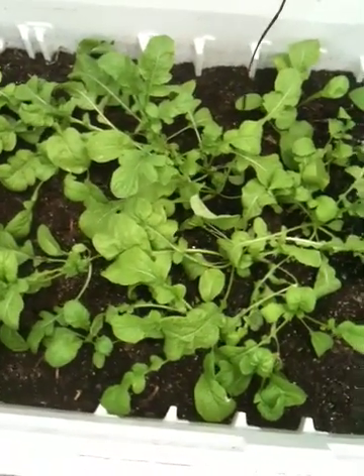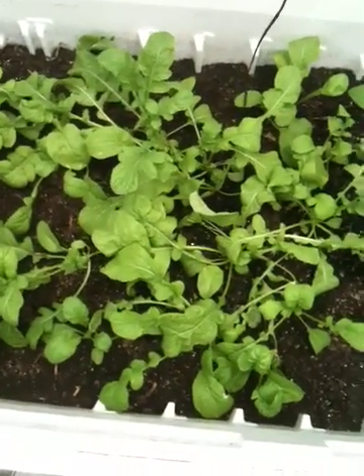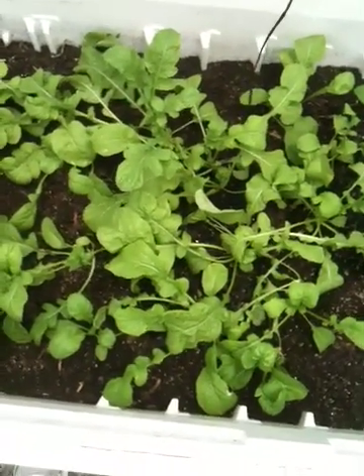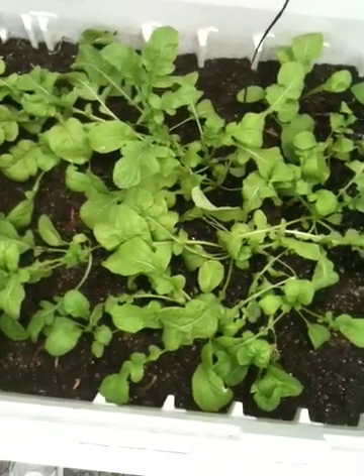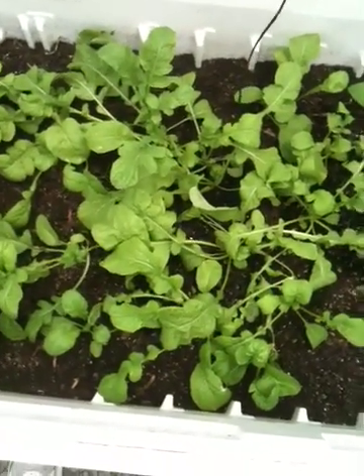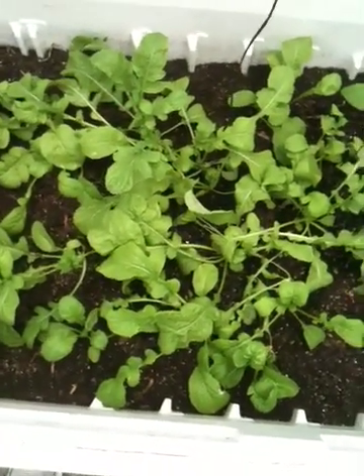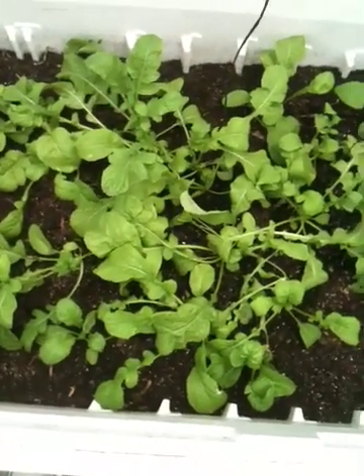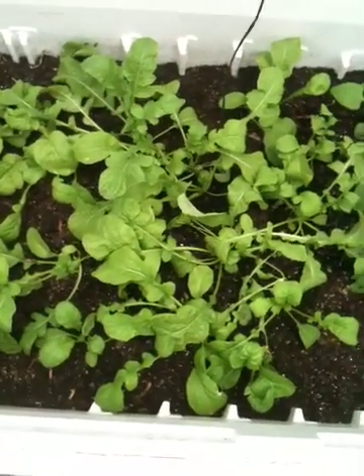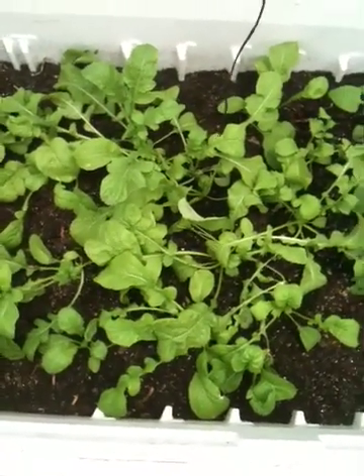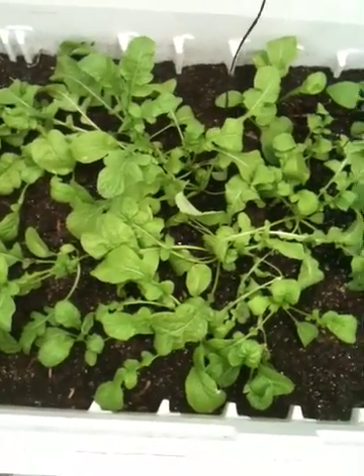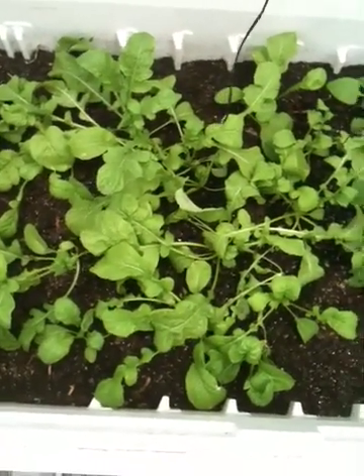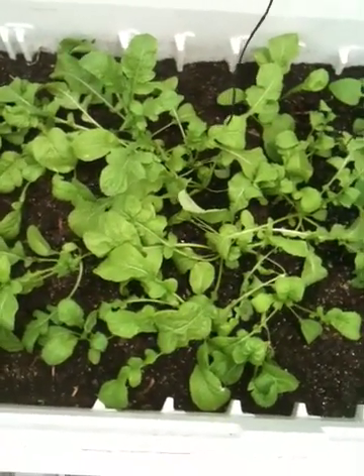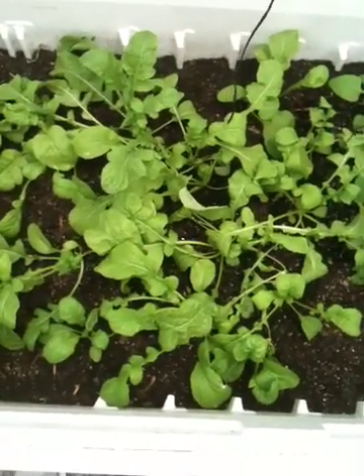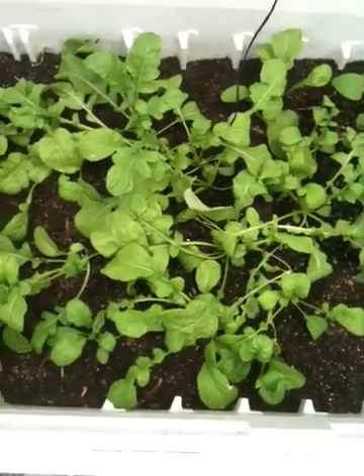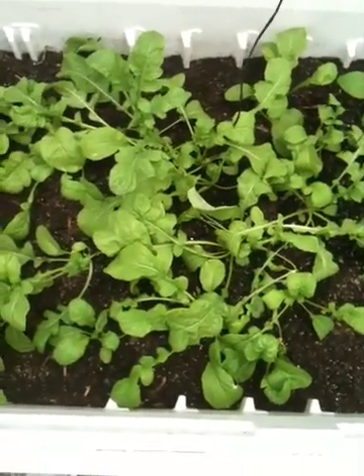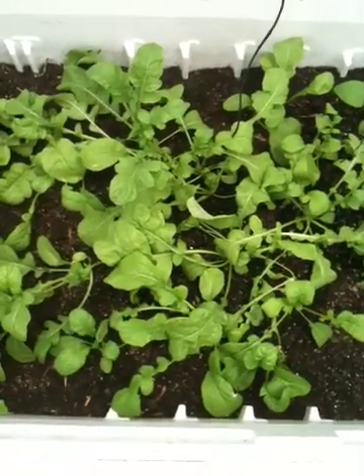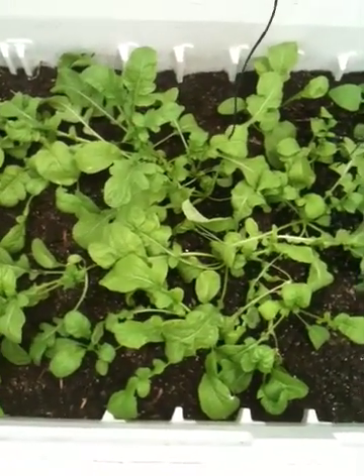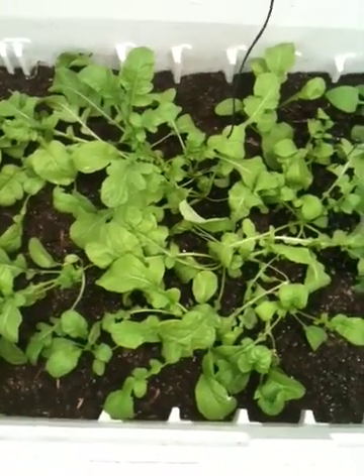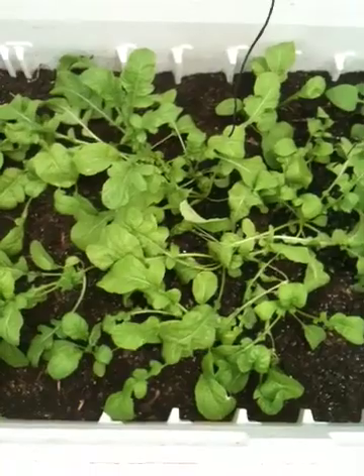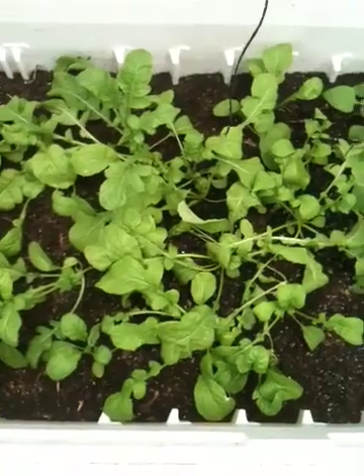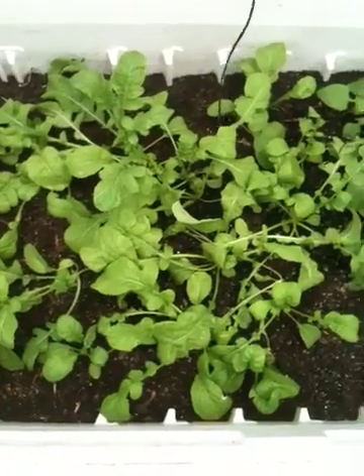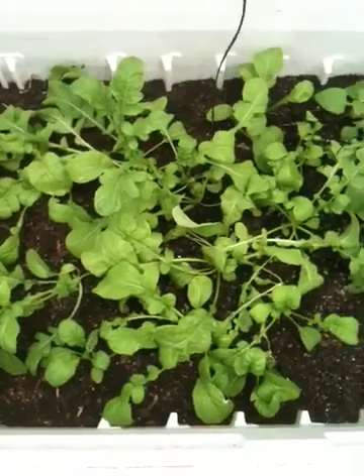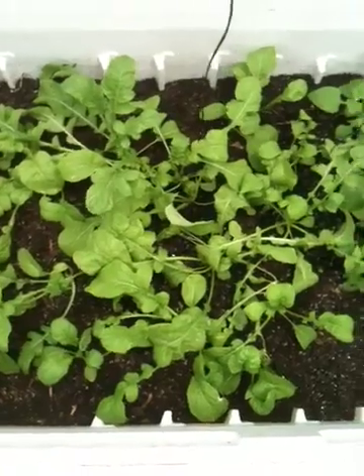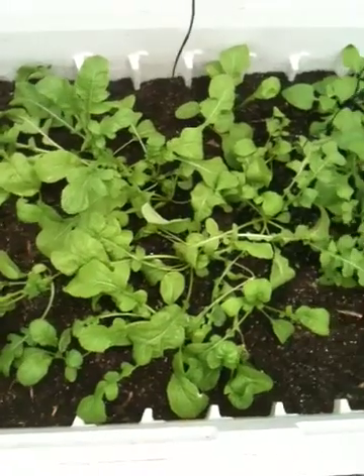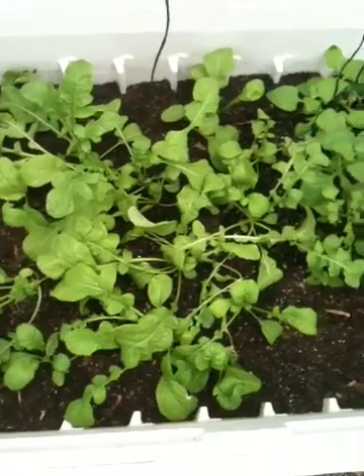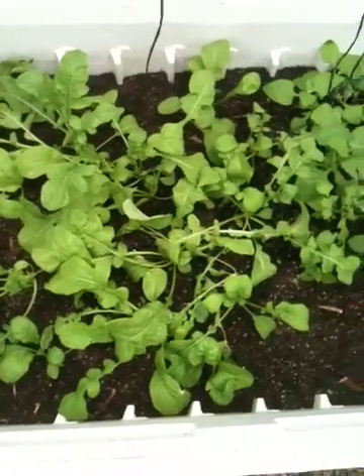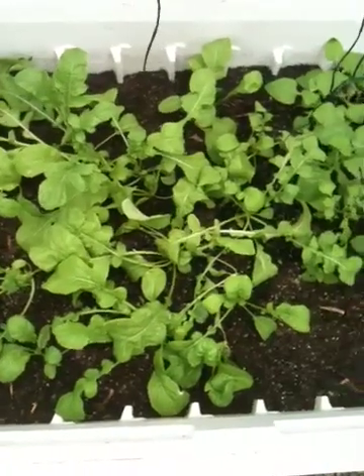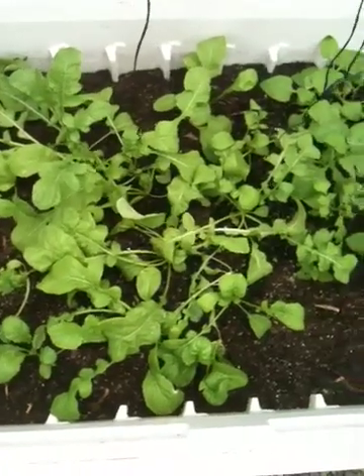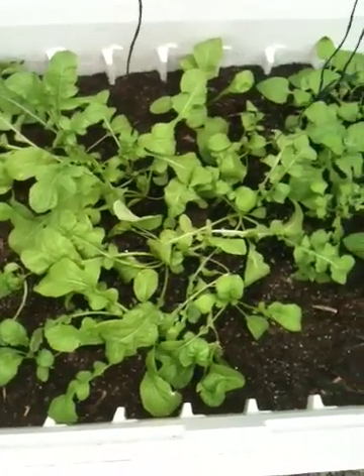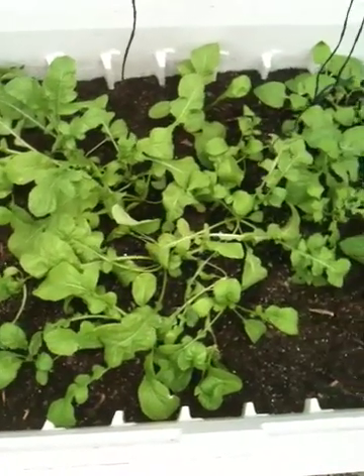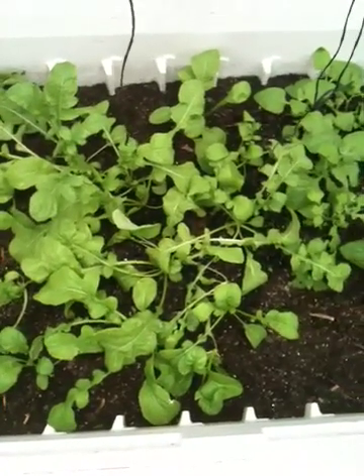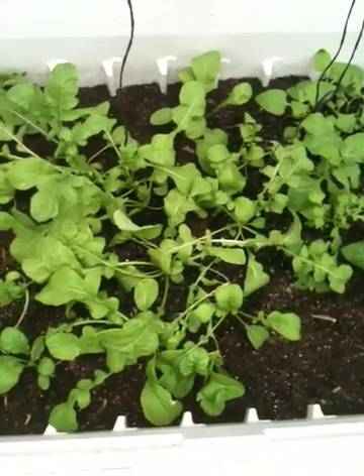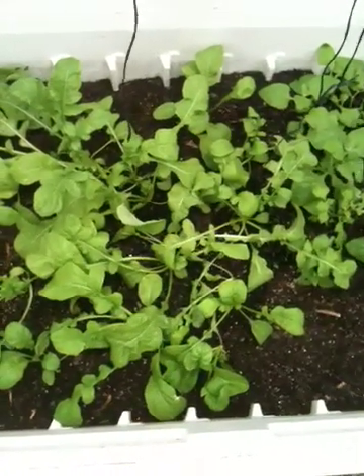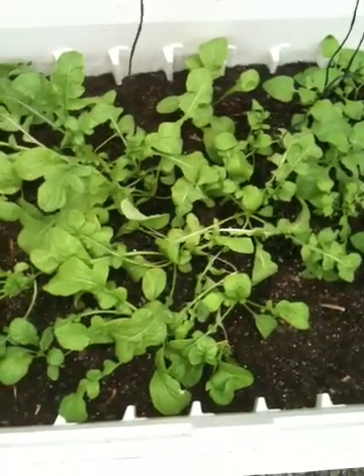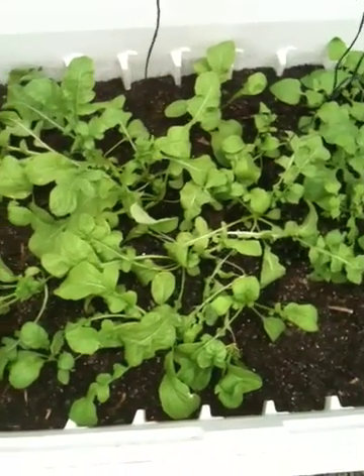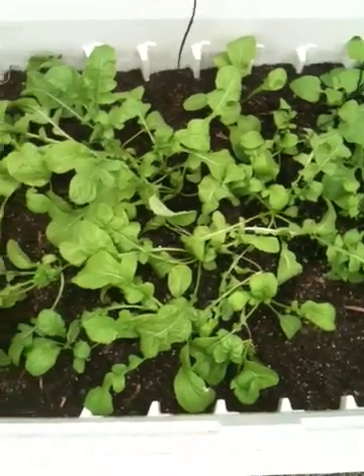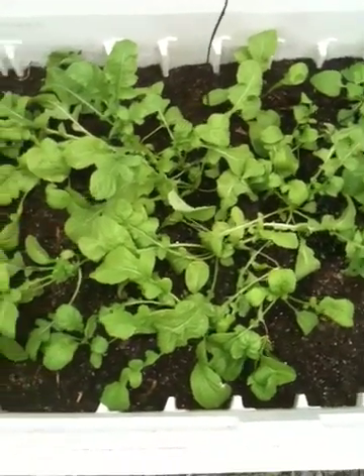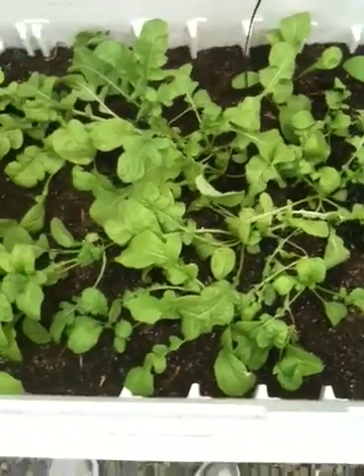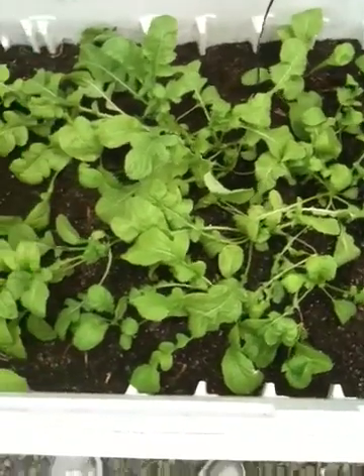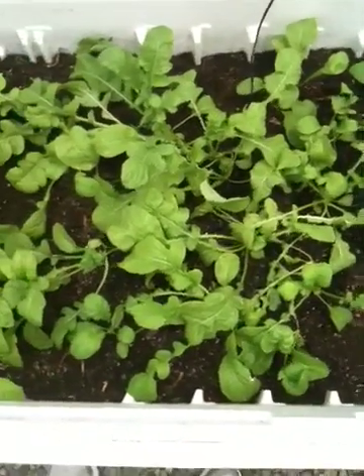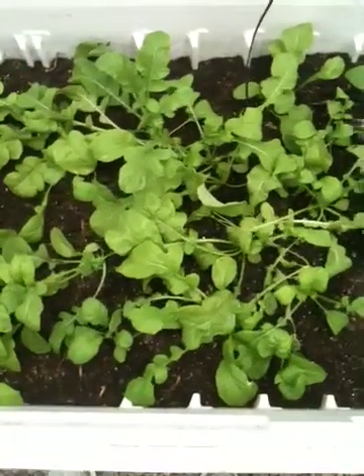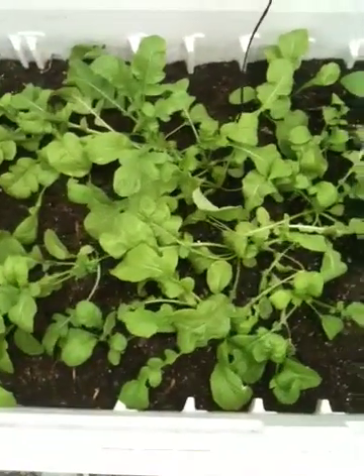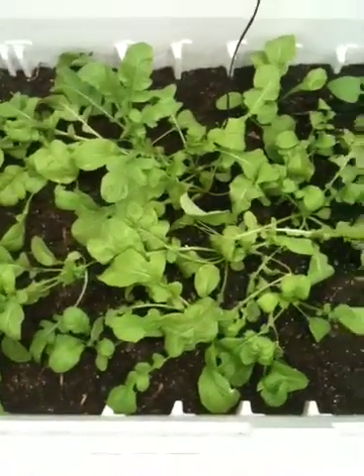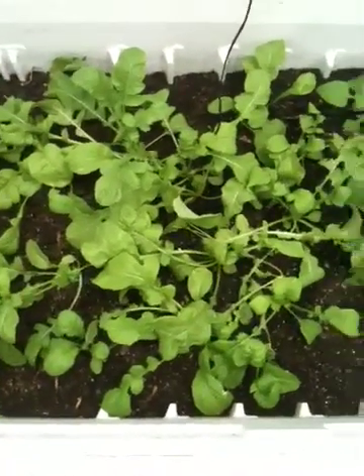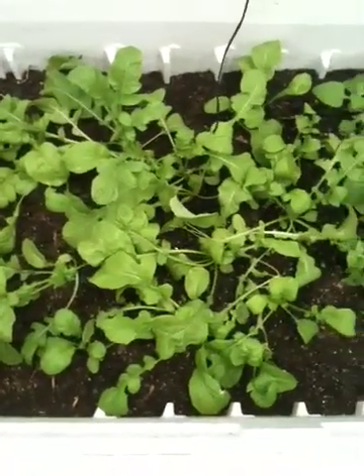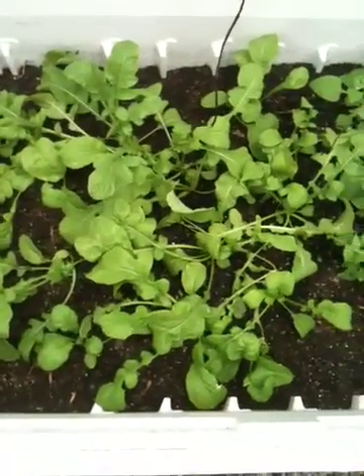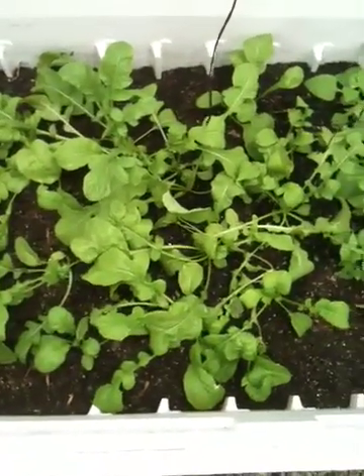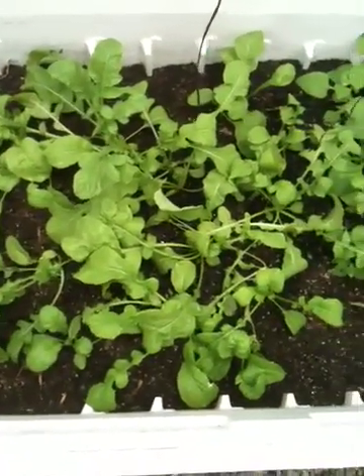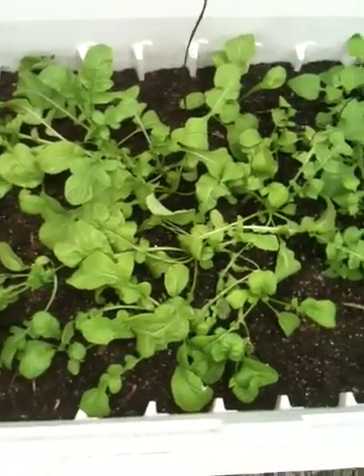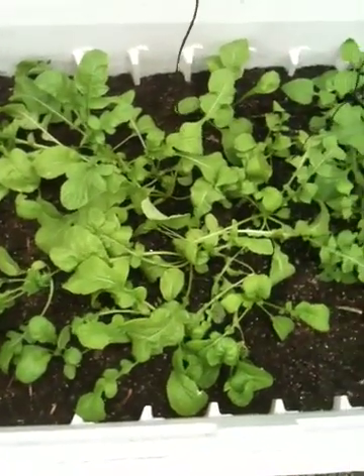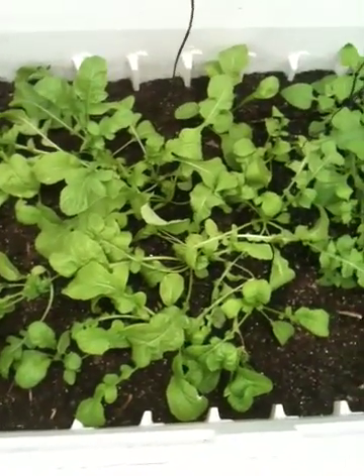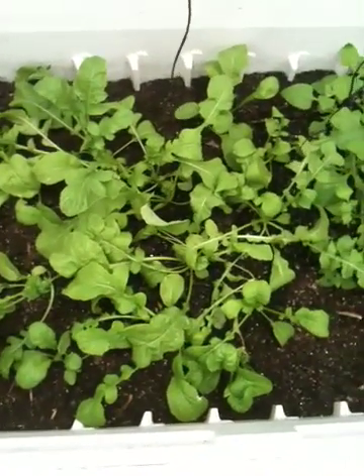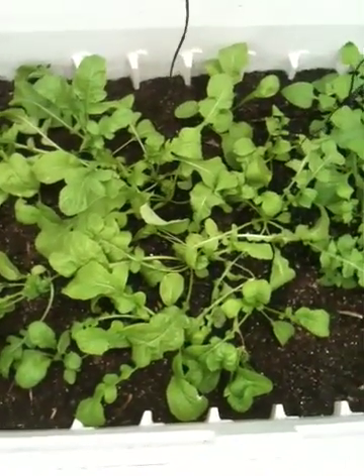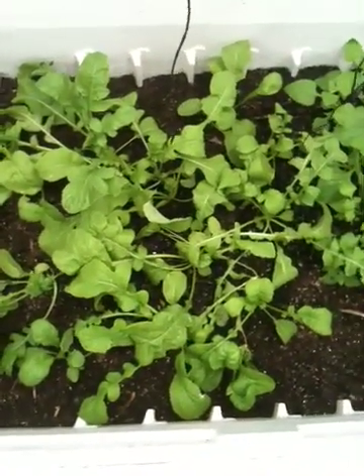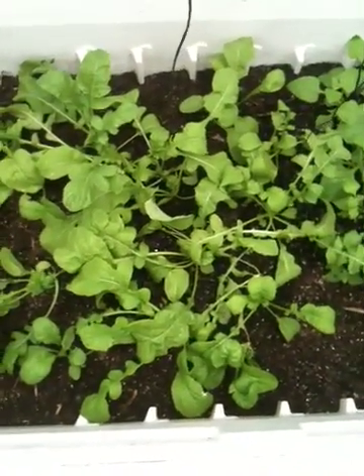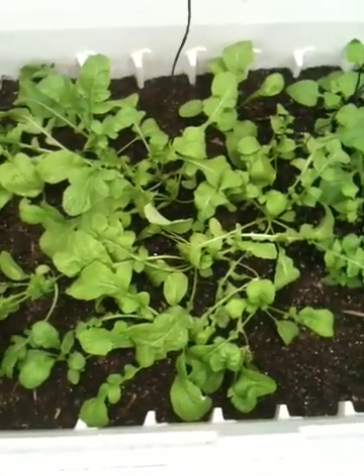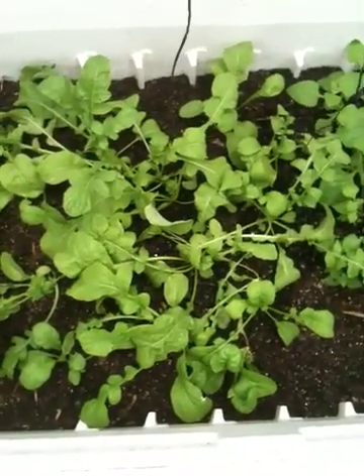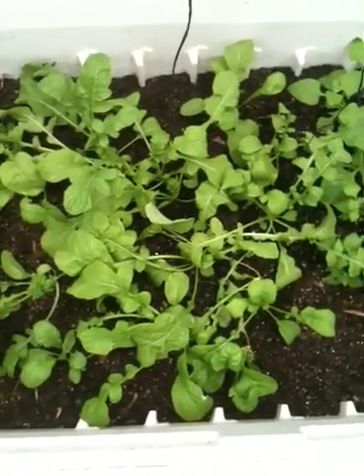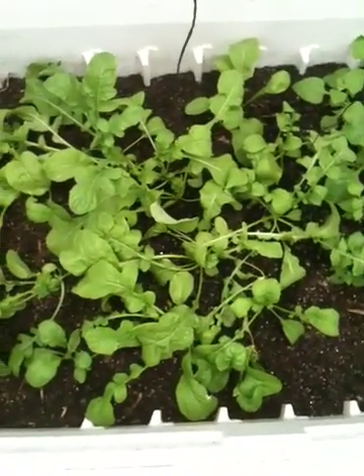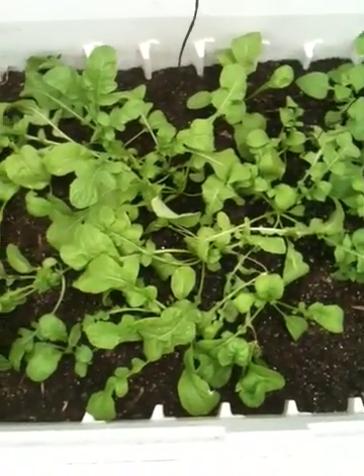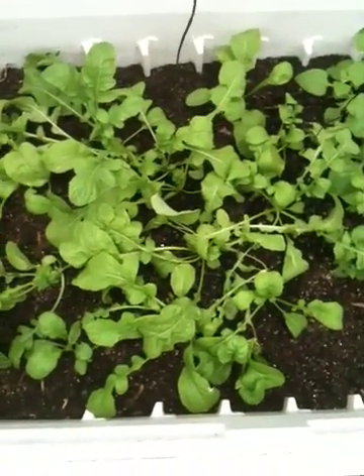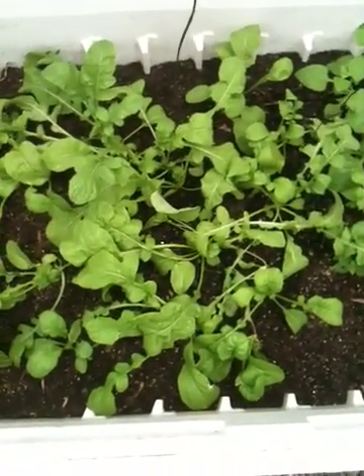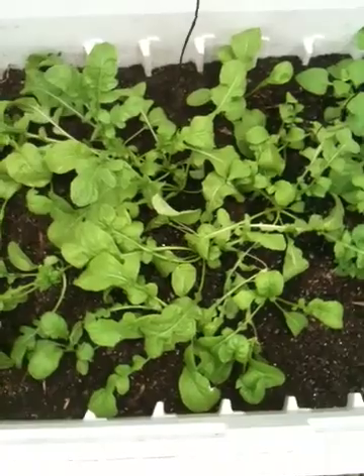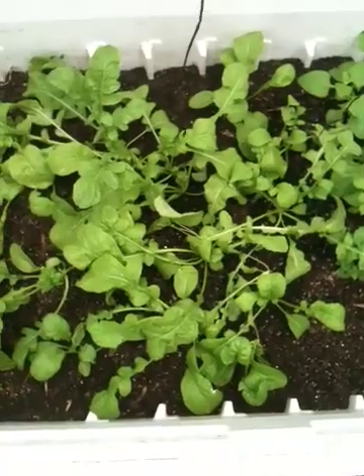Today is Saturday, June 16th. I'll do a quick update here on my aquaponics and wicking bed system.